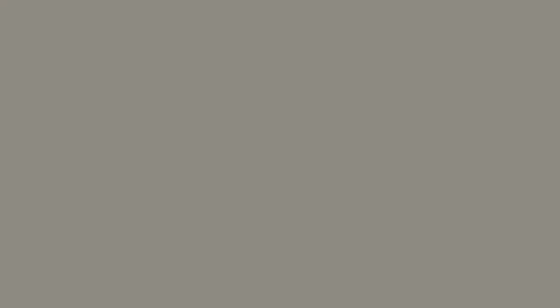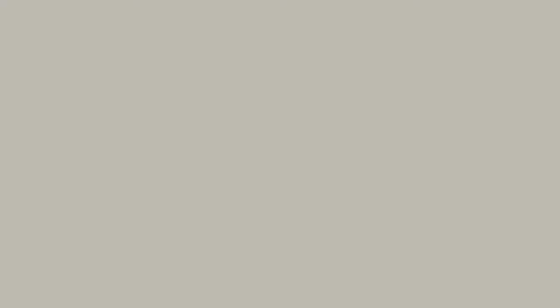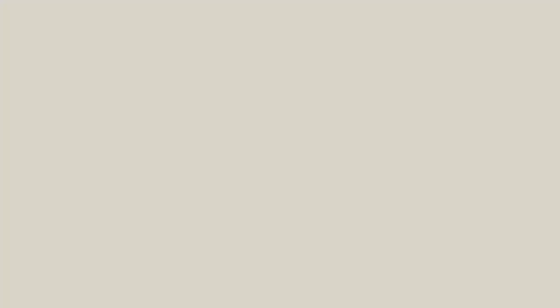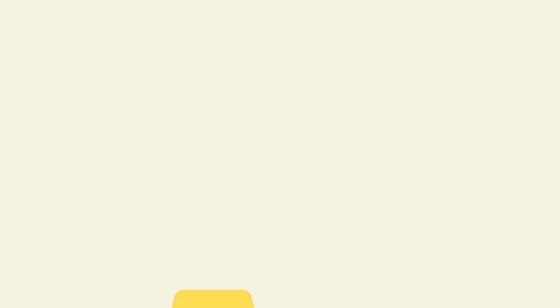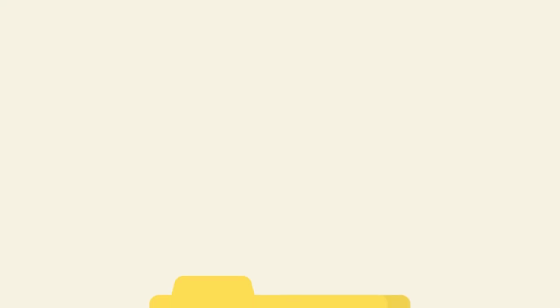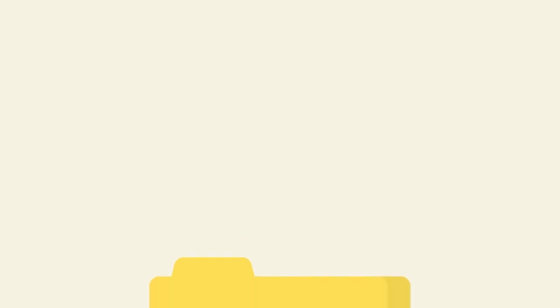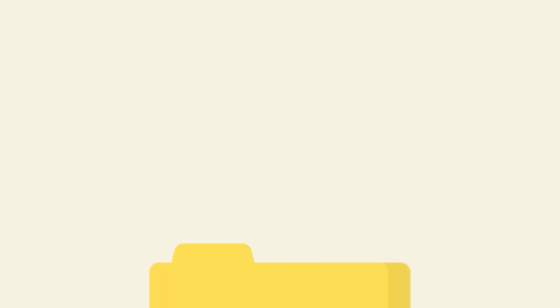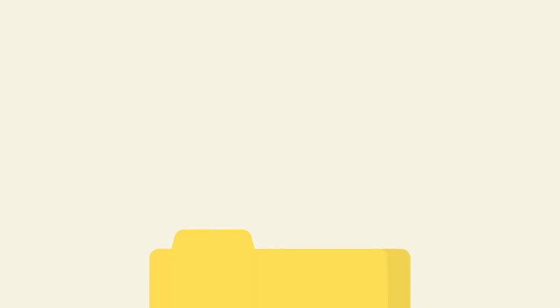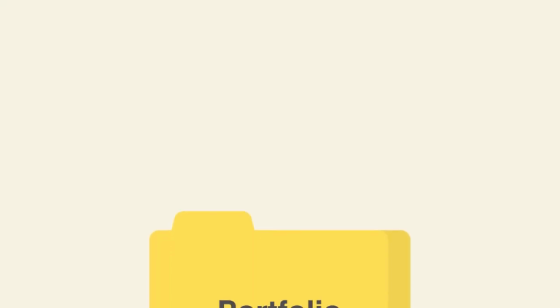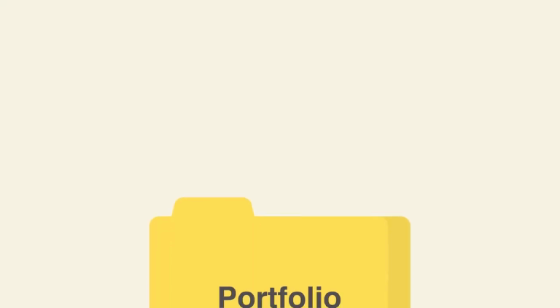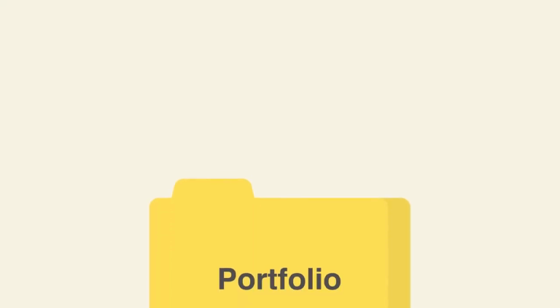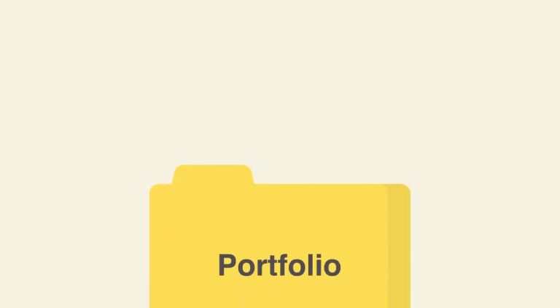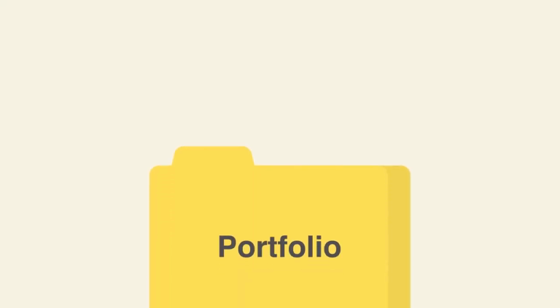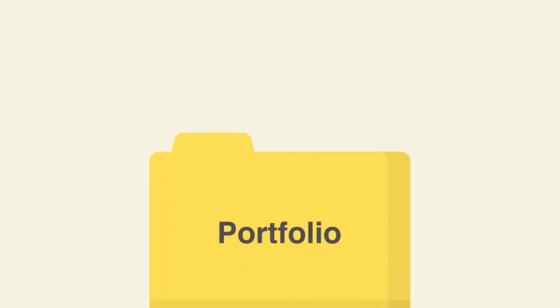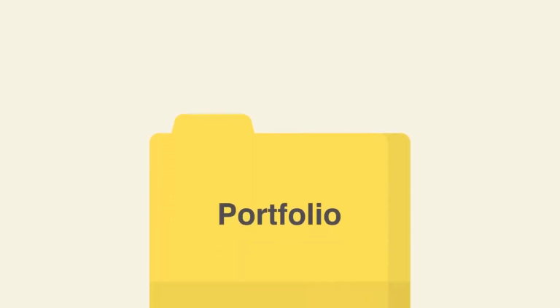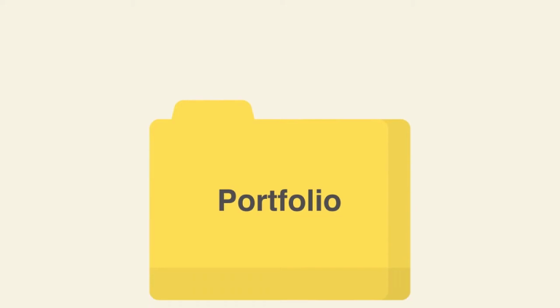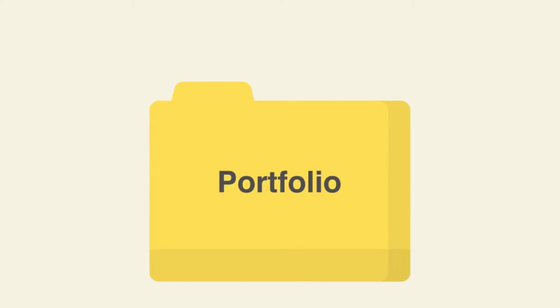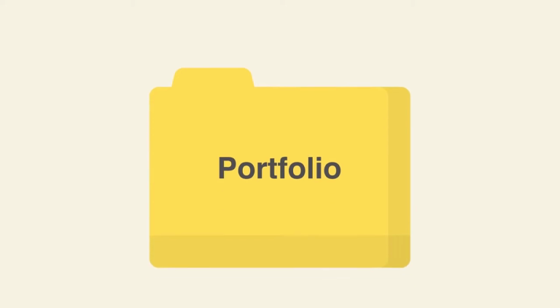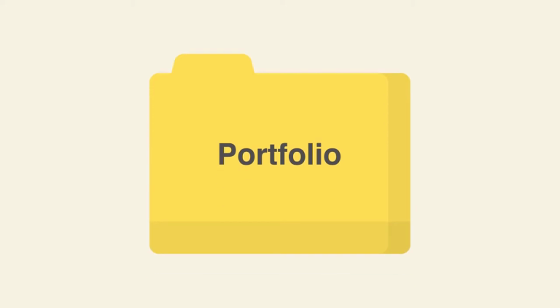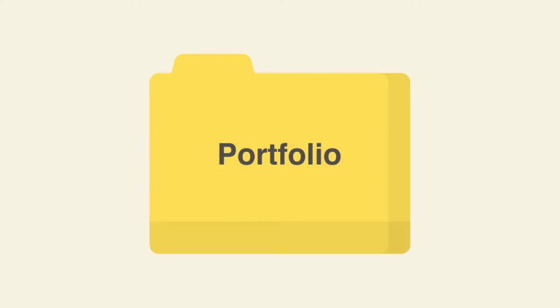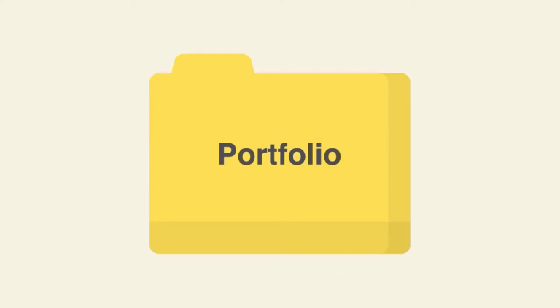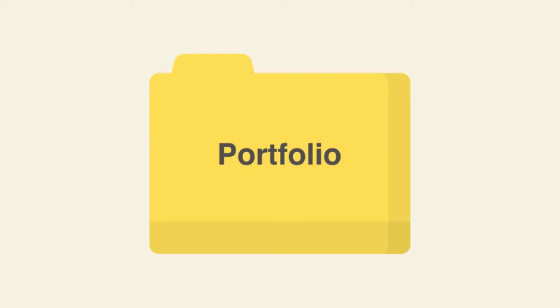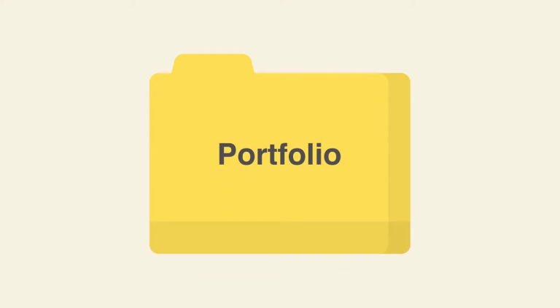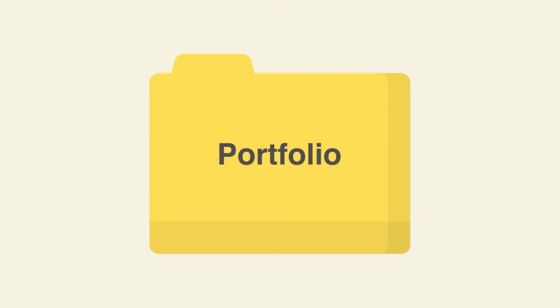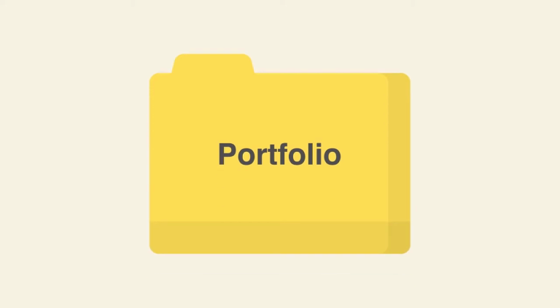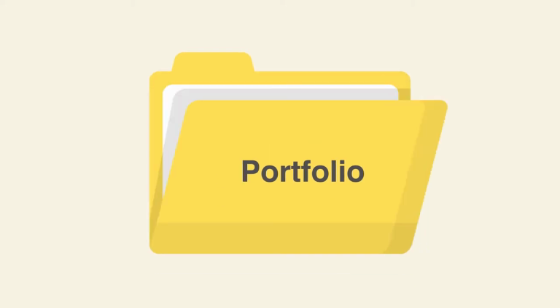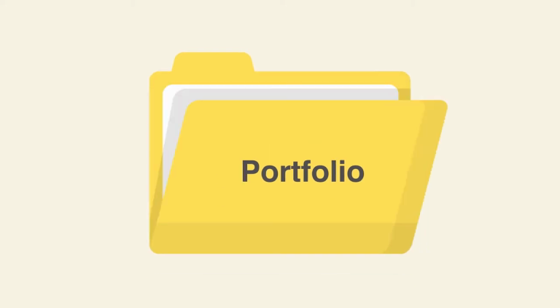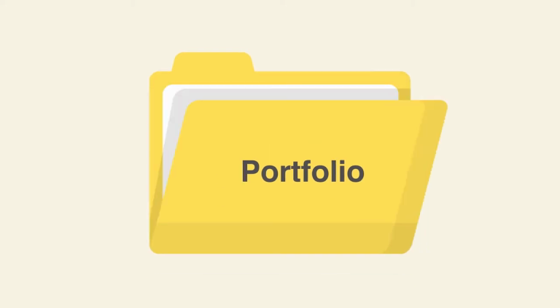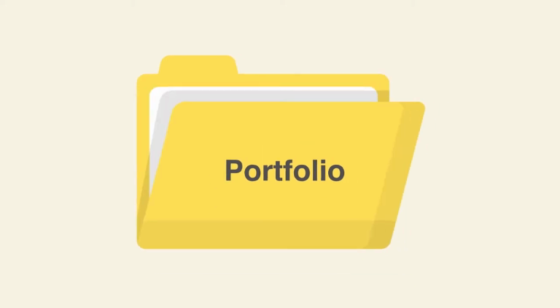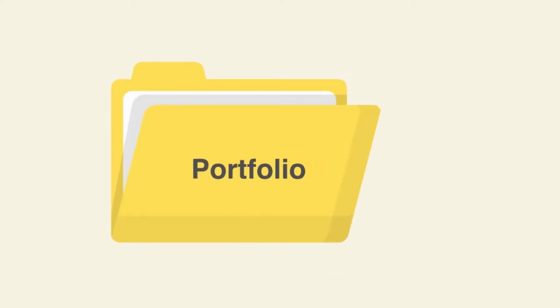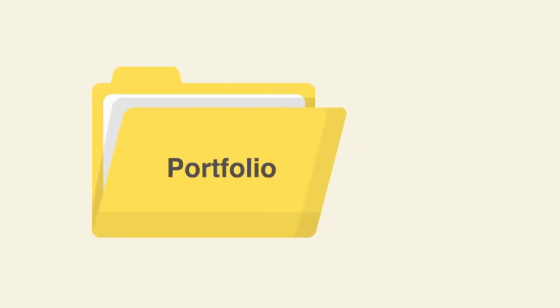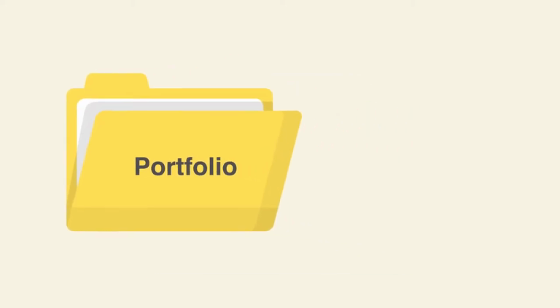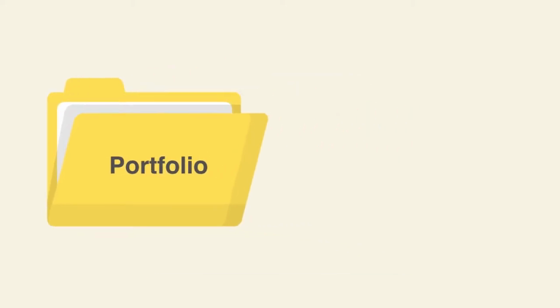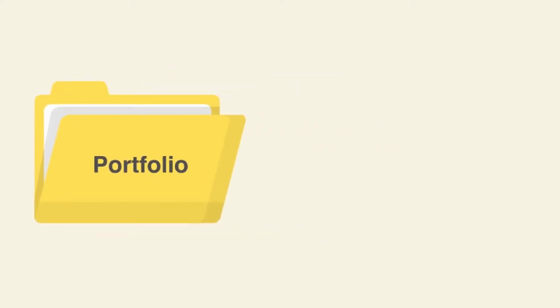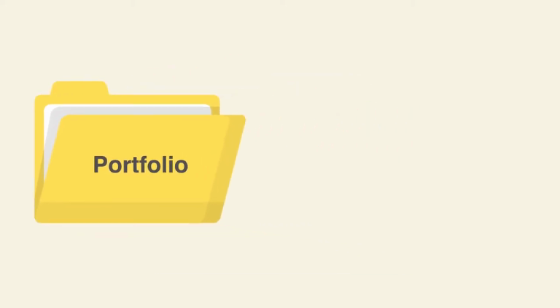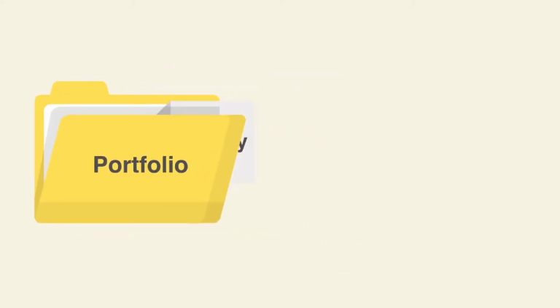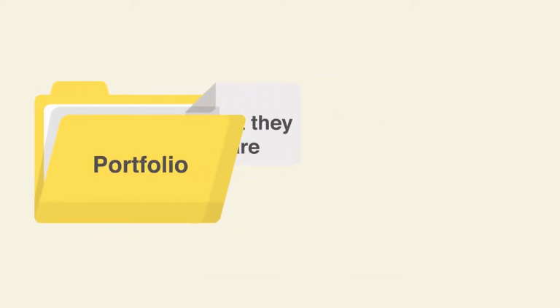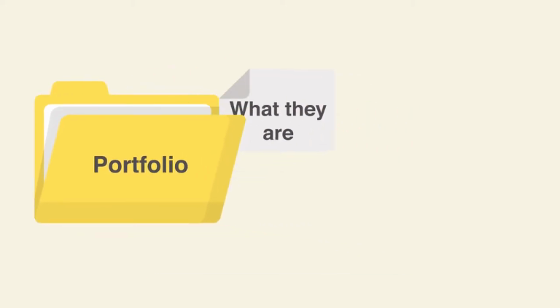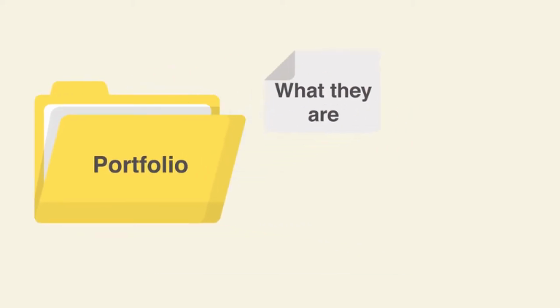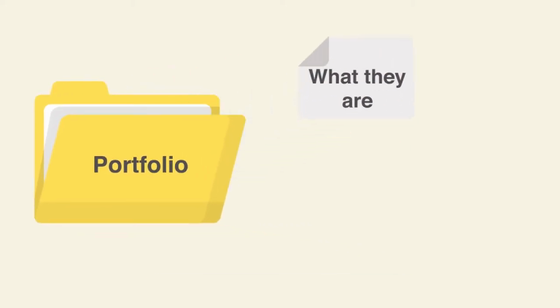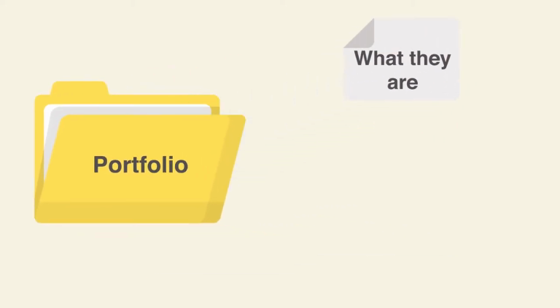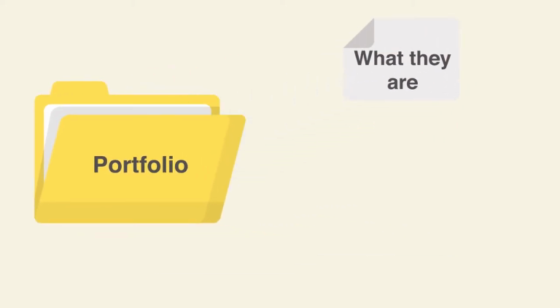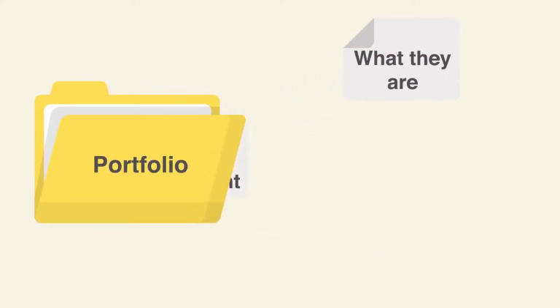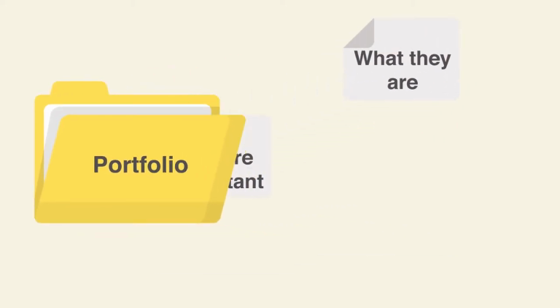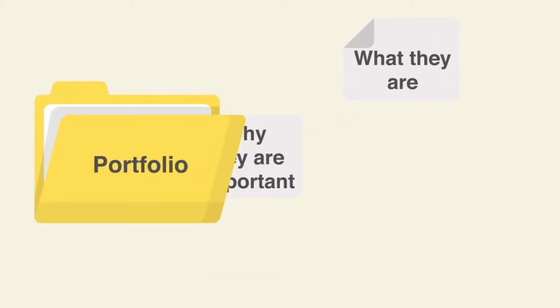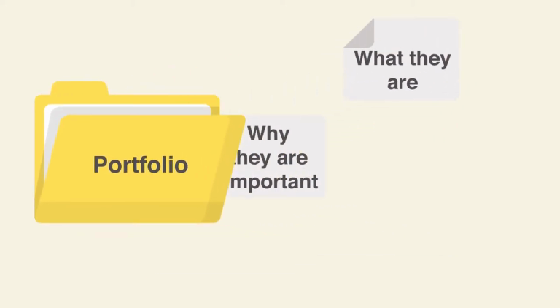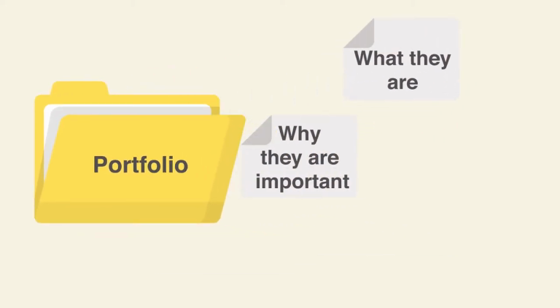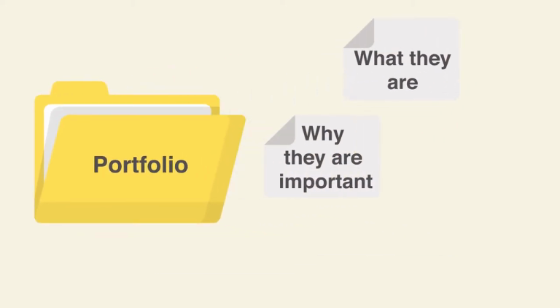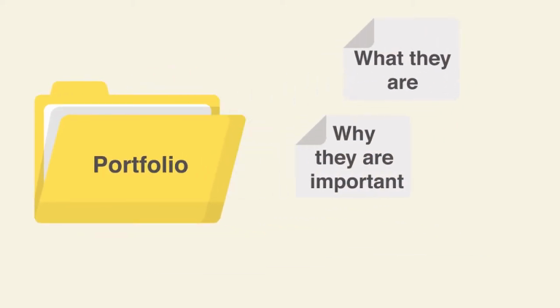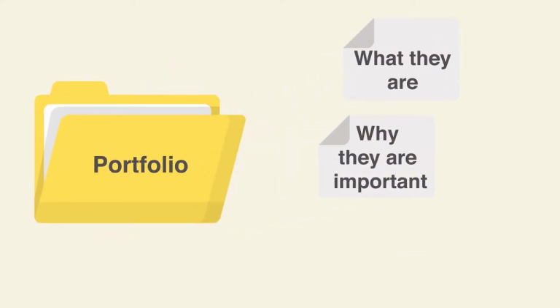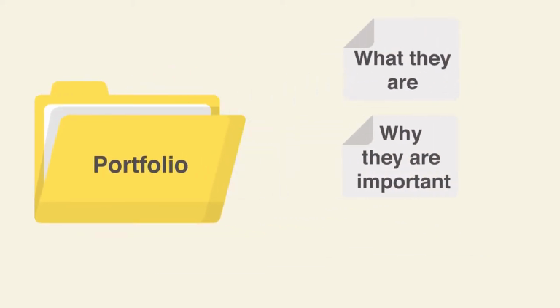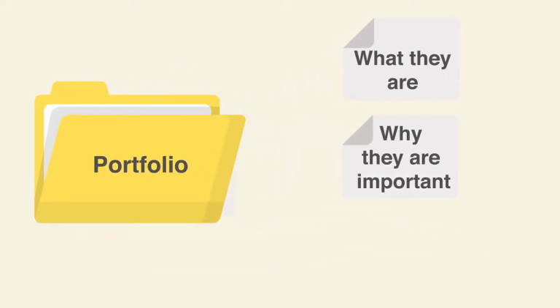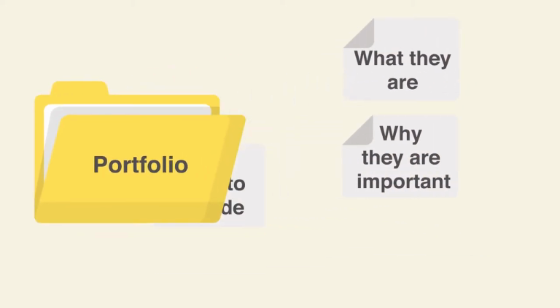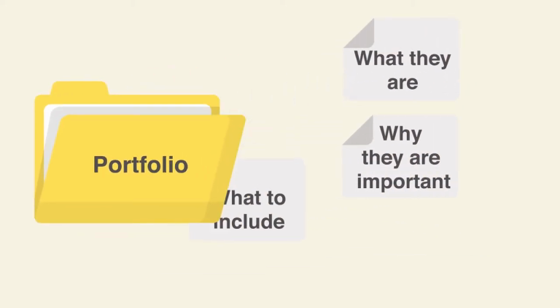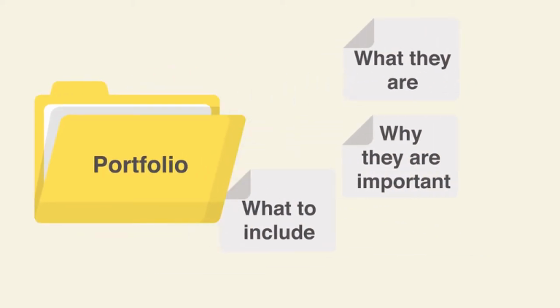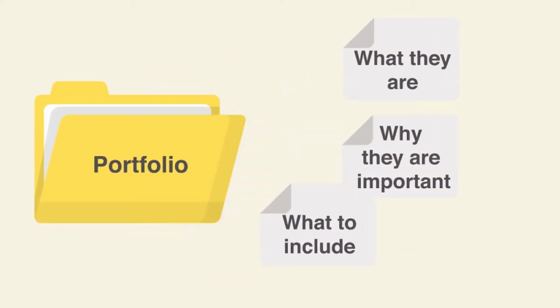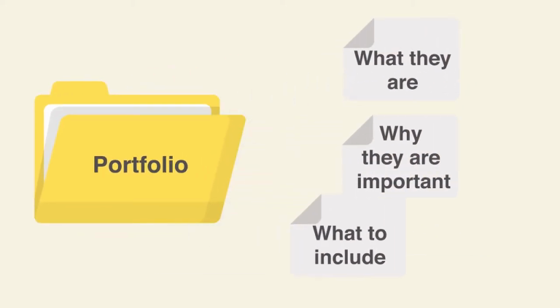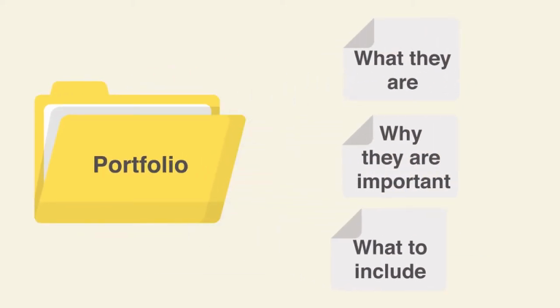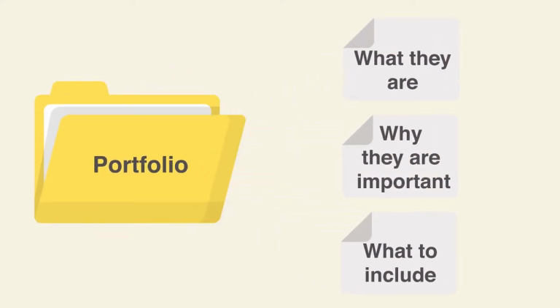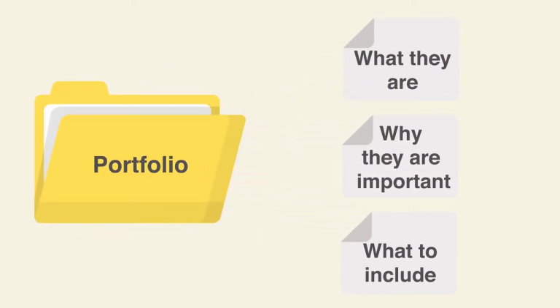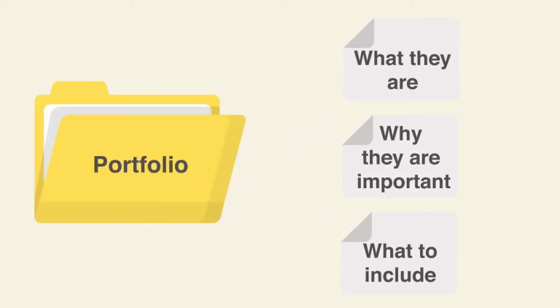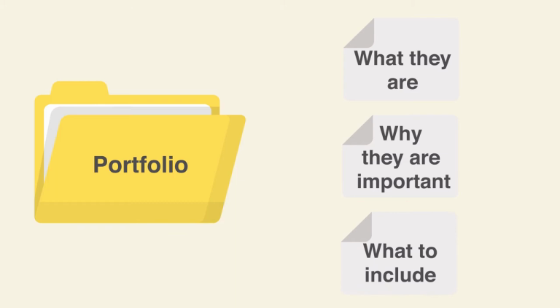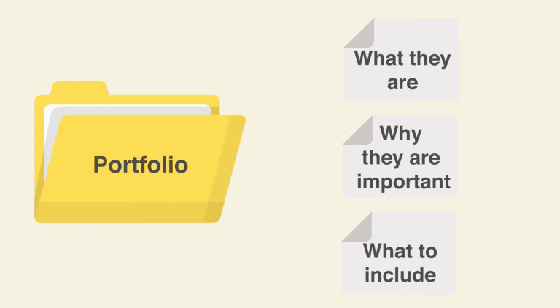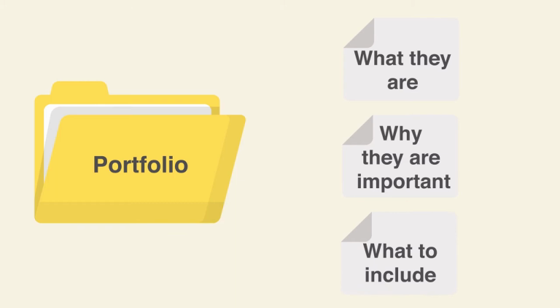In this video, we'll be introducing the concept of digital portfolios — what they are, why they are important, and what to include in your very own.